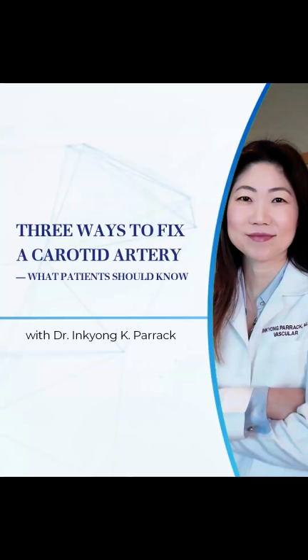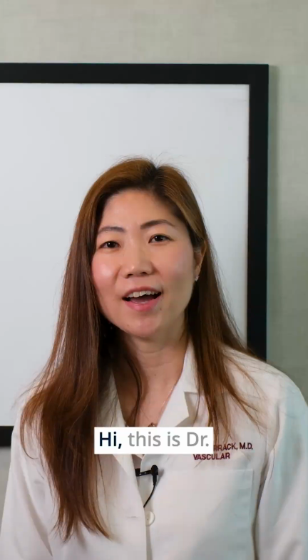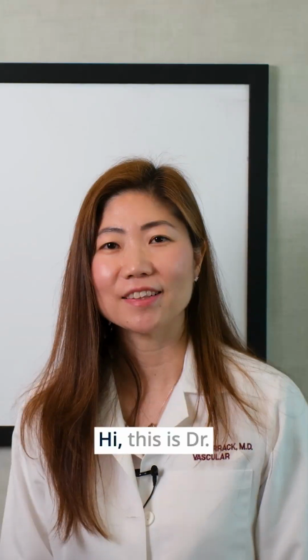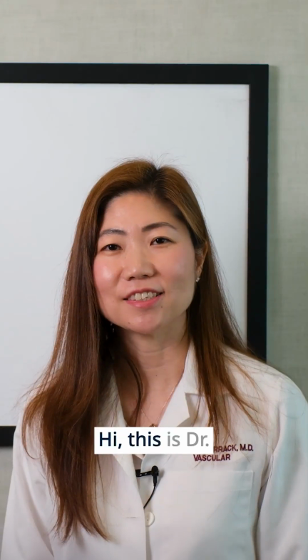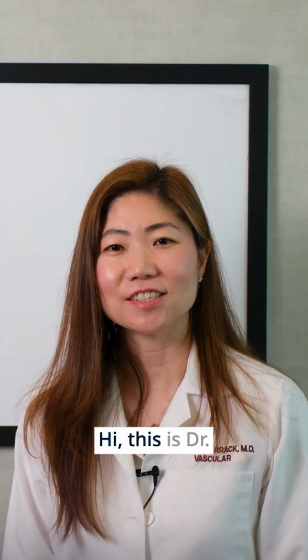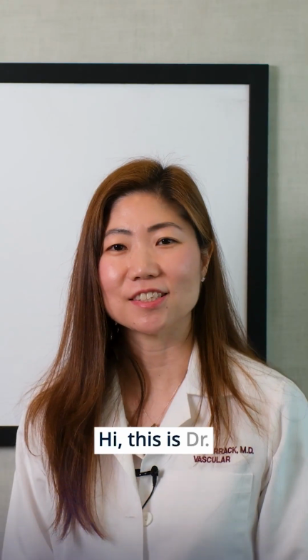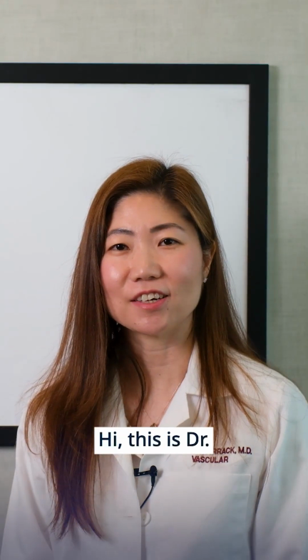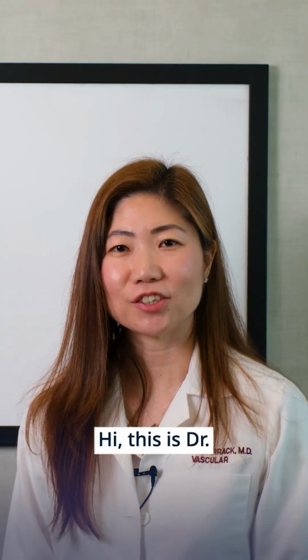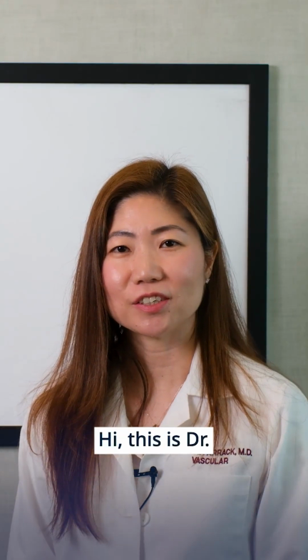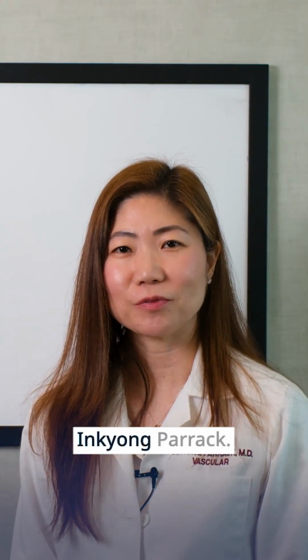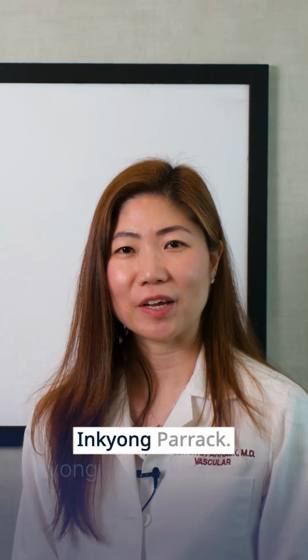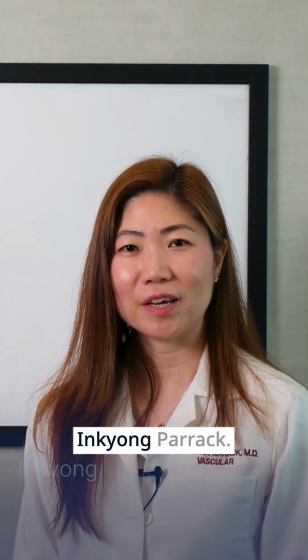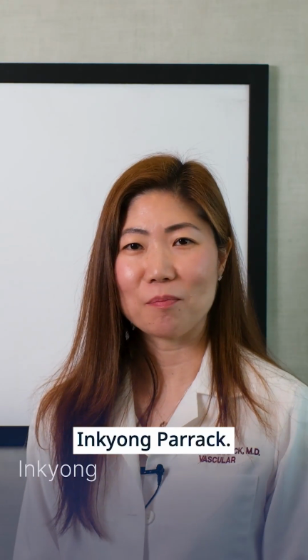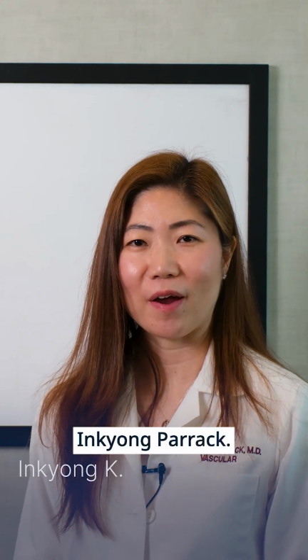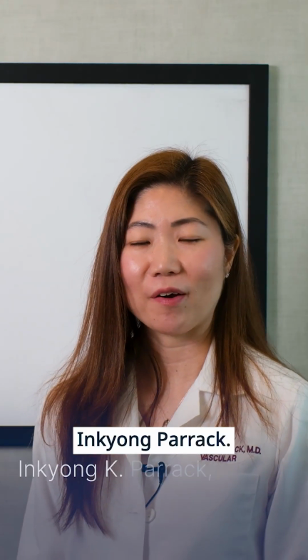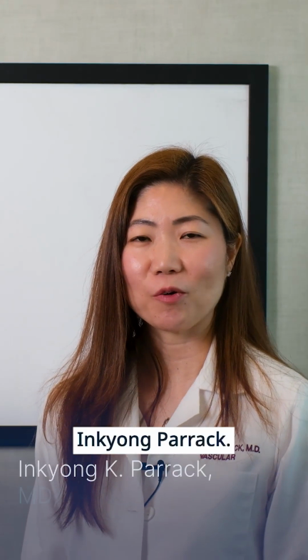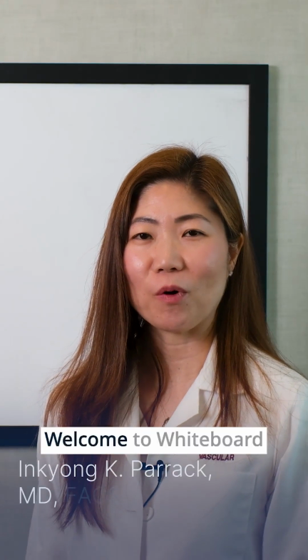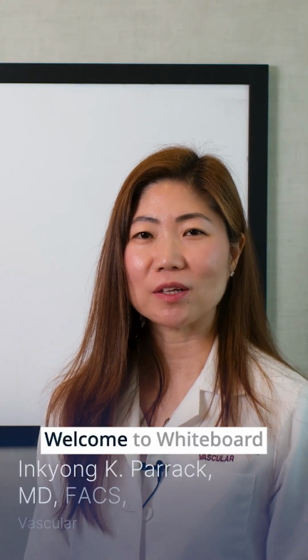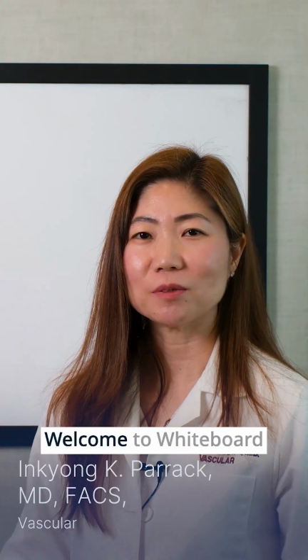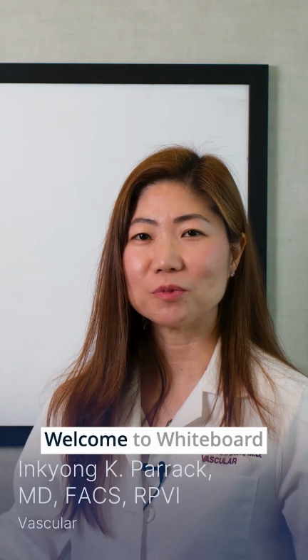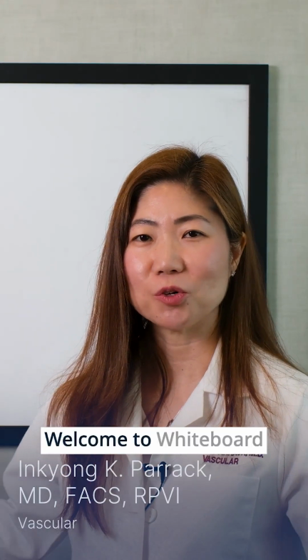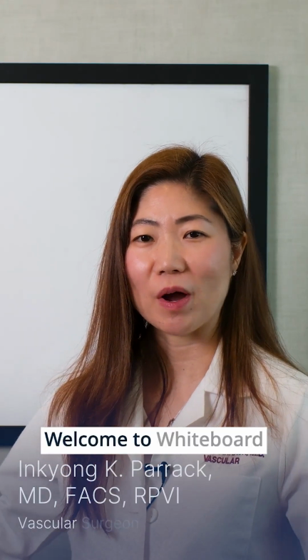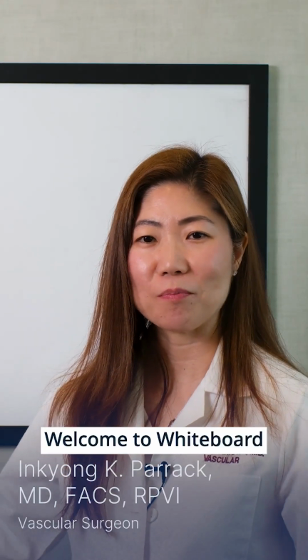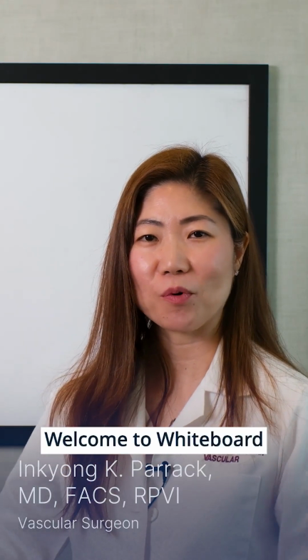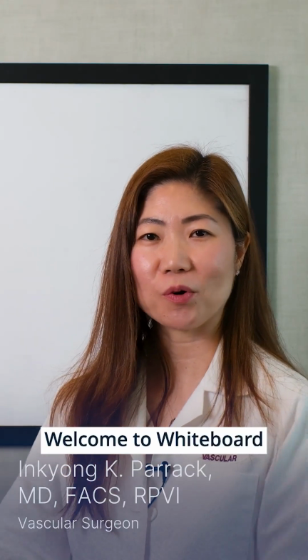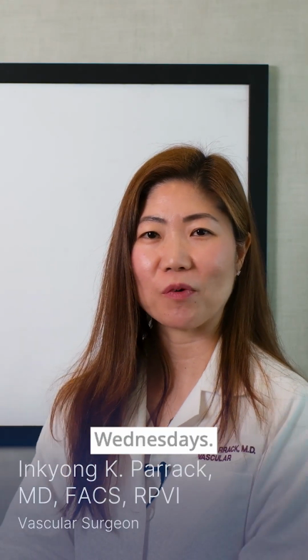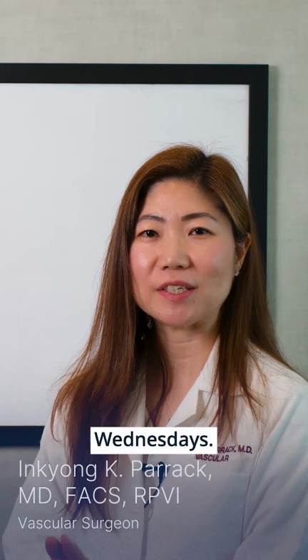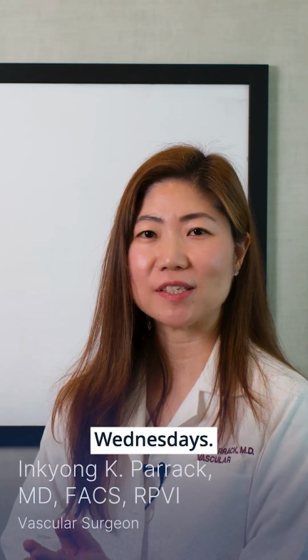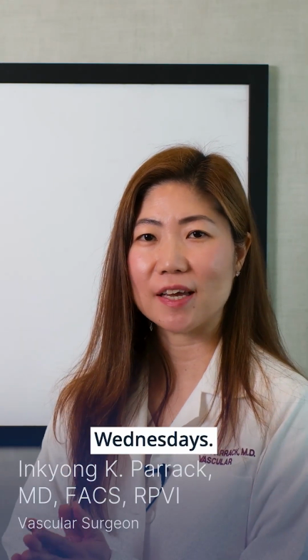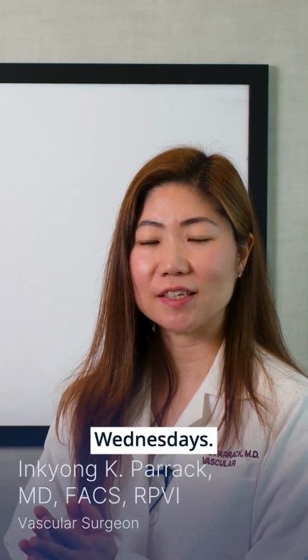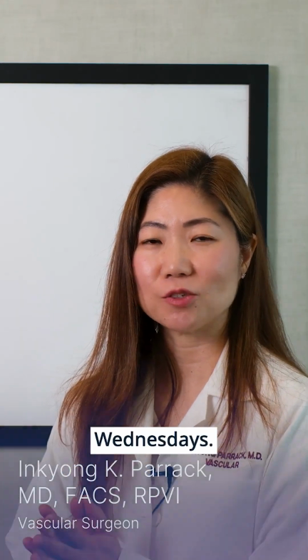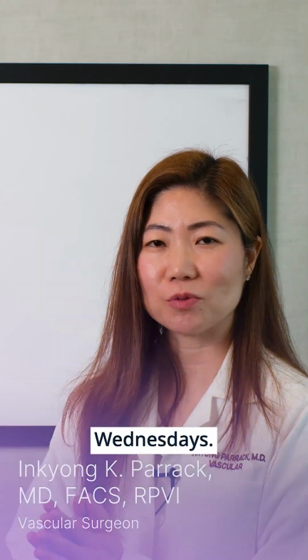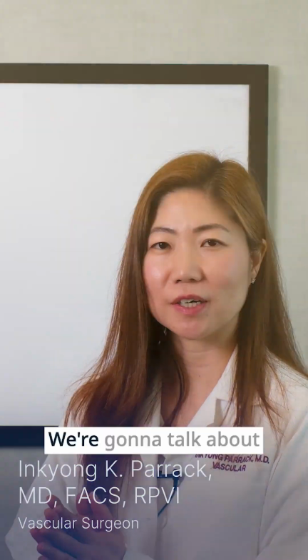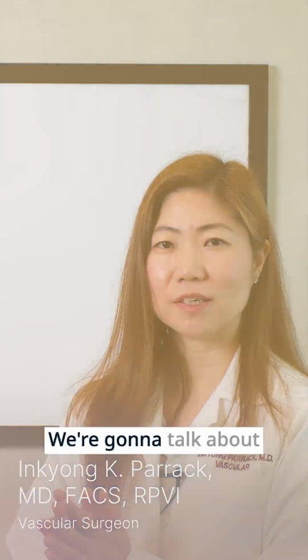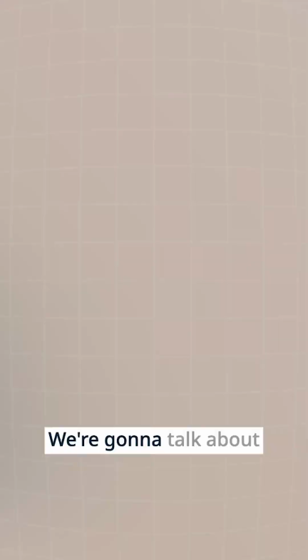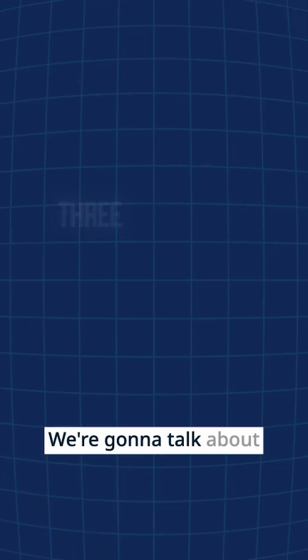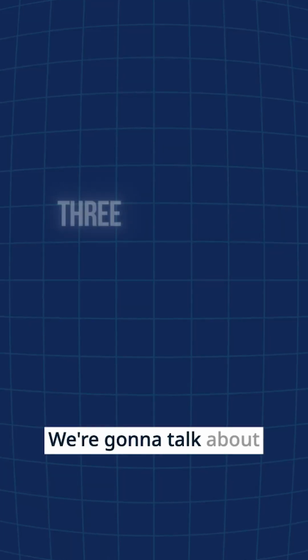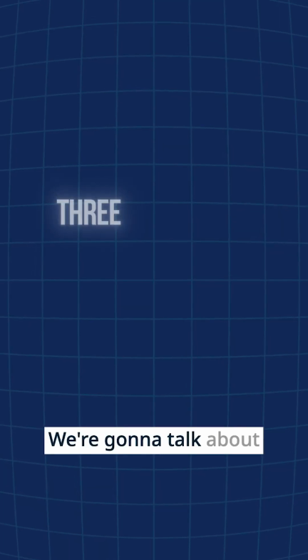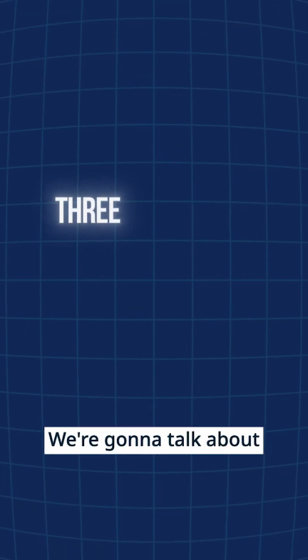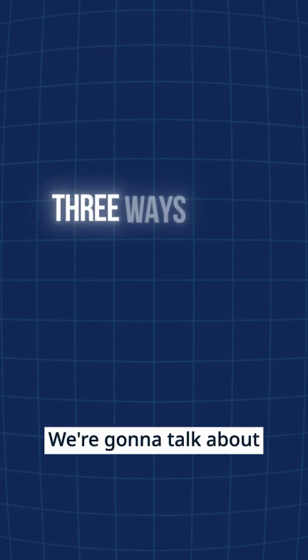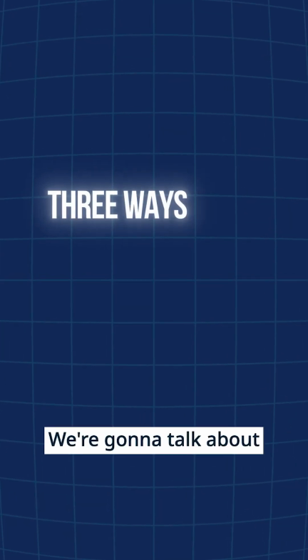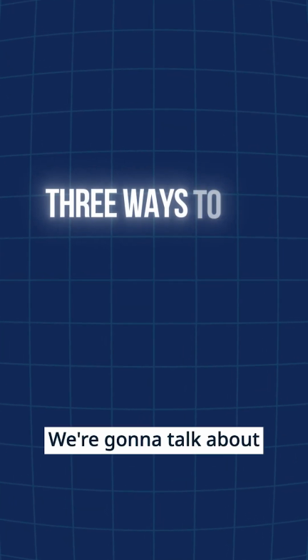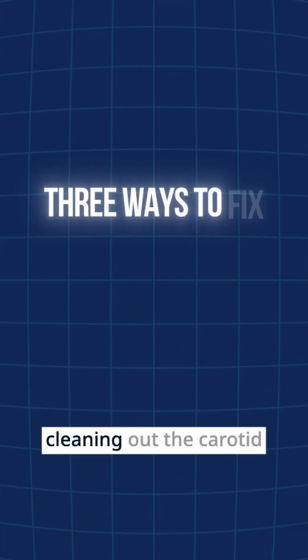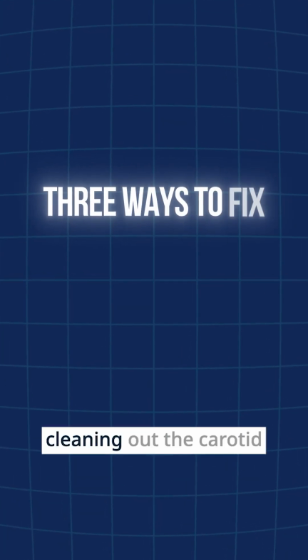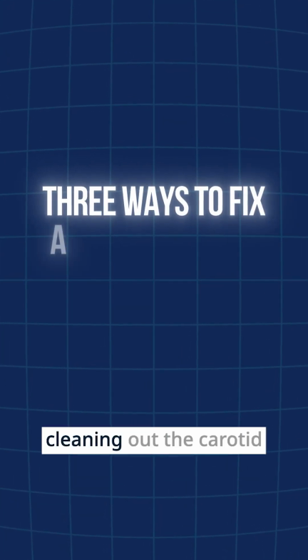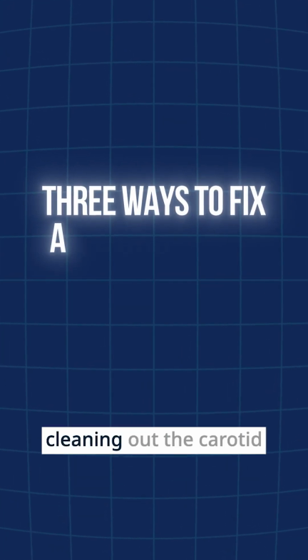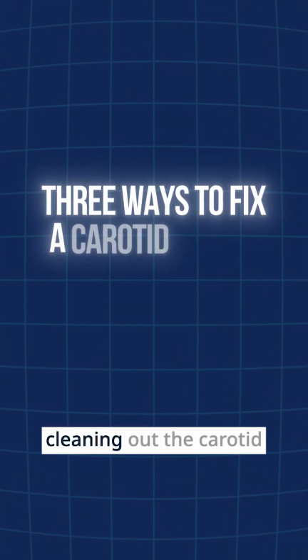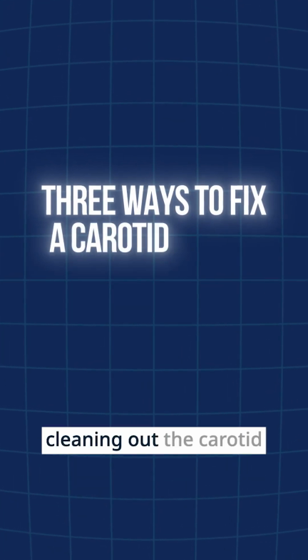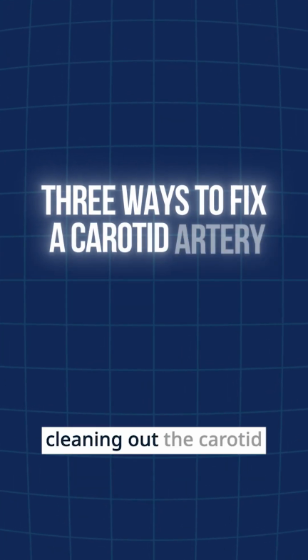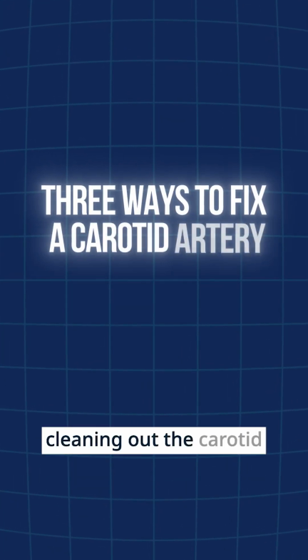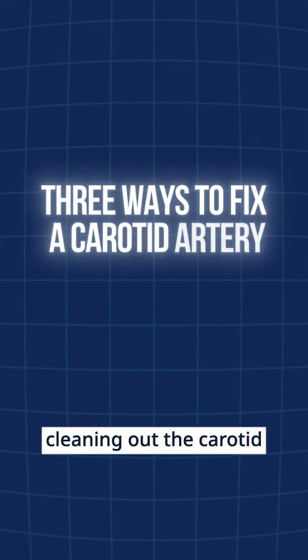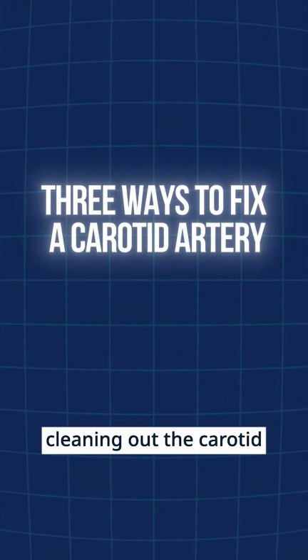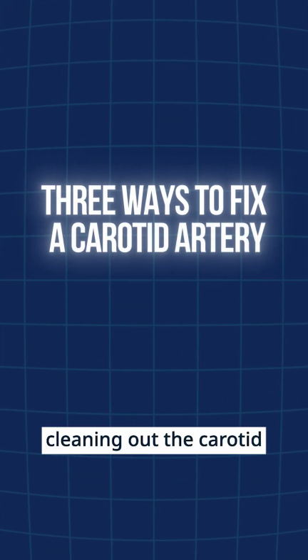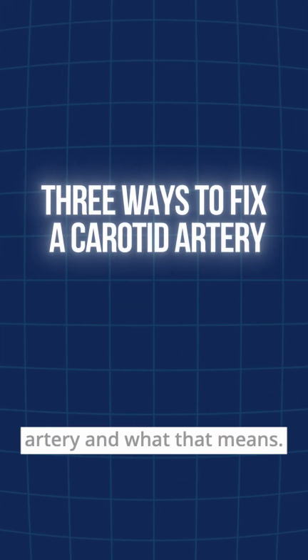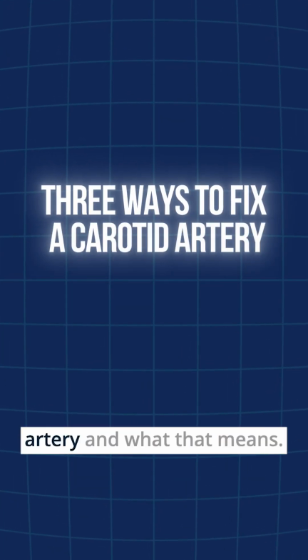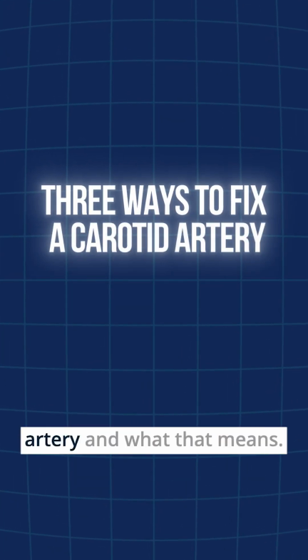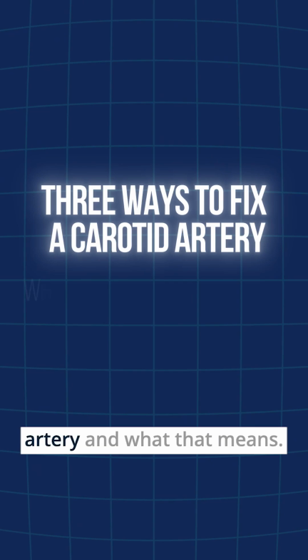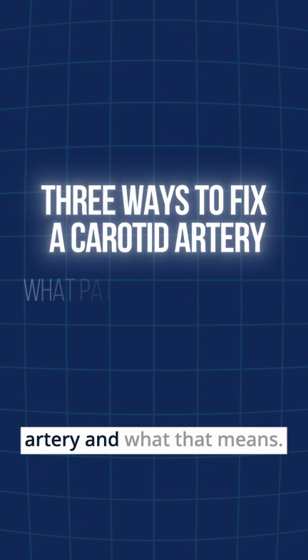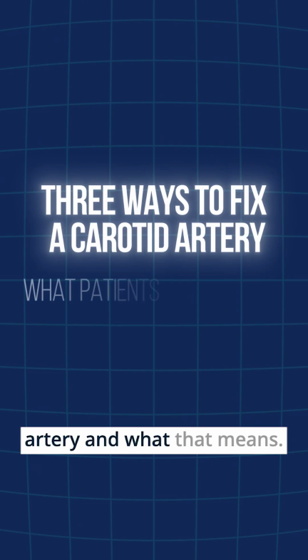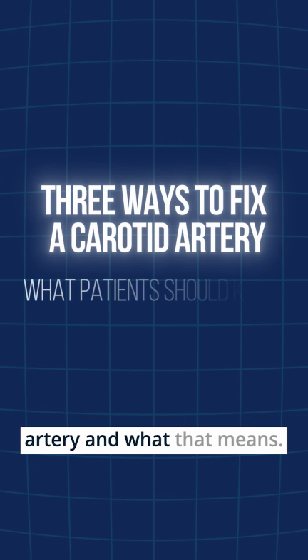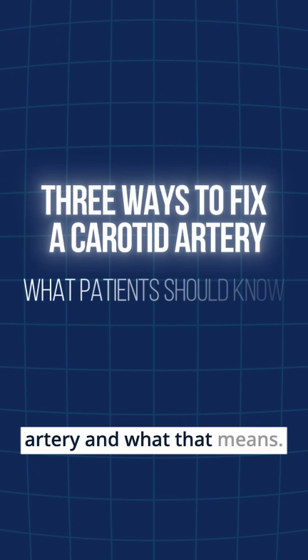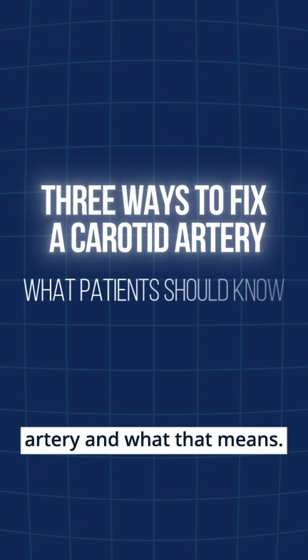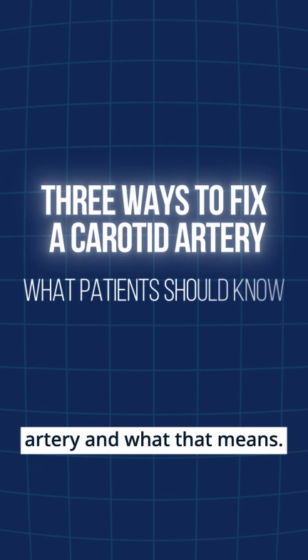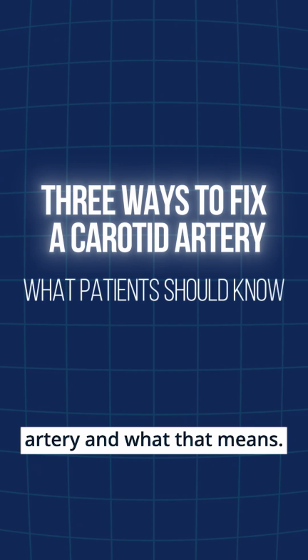Hi, this is Dr. Inge Parikh. Welcome to Whiteboard Wednesdays. We're going to talk about cleaning out the carotid artery and what that means.